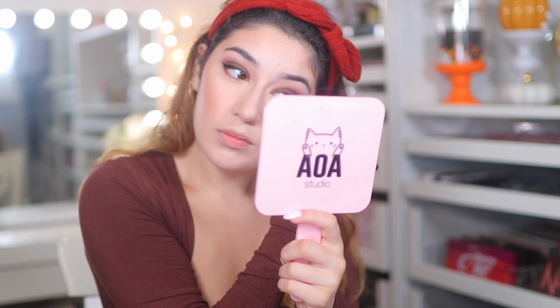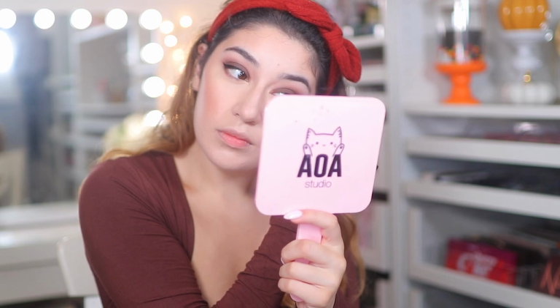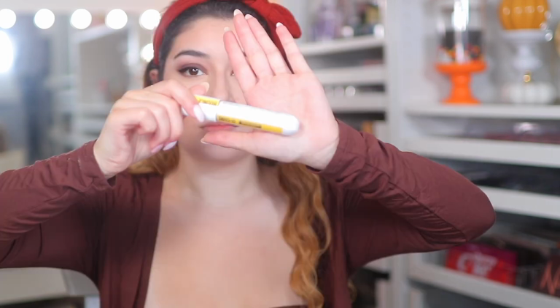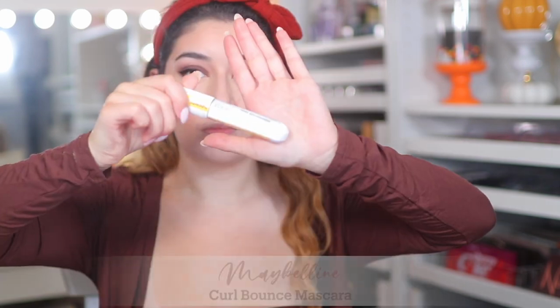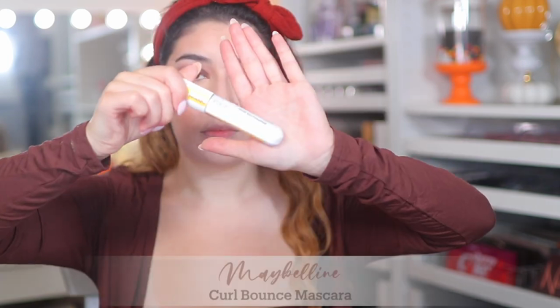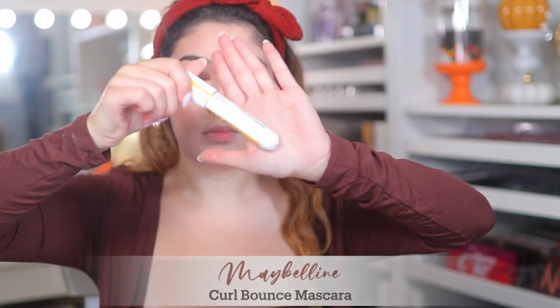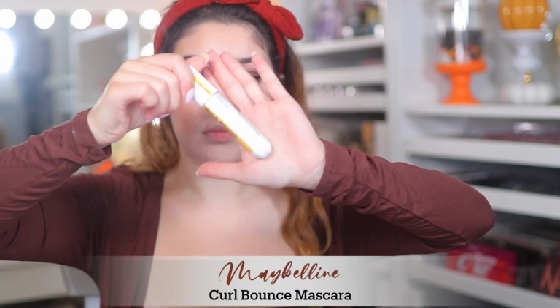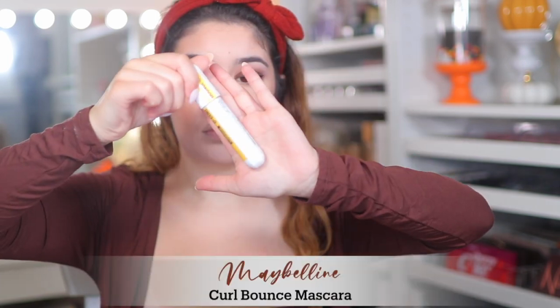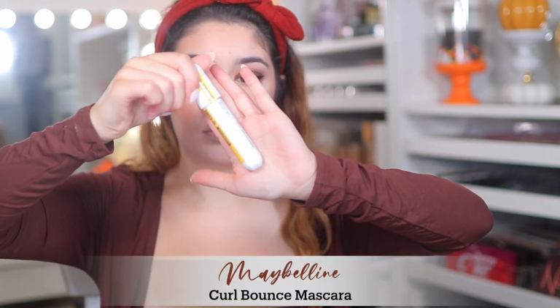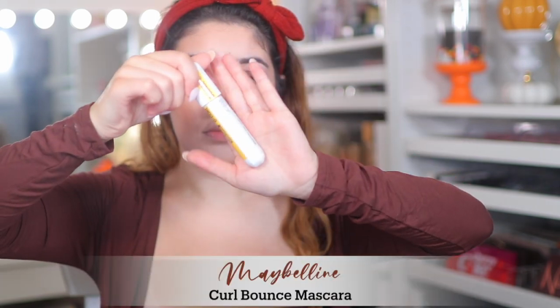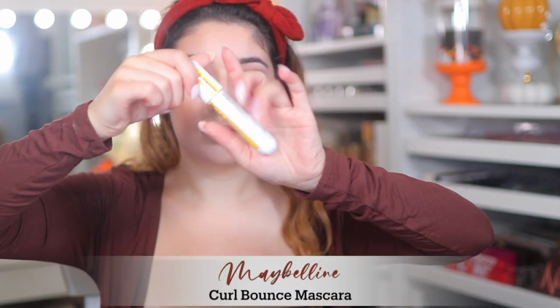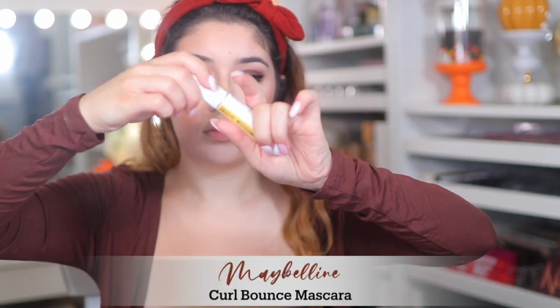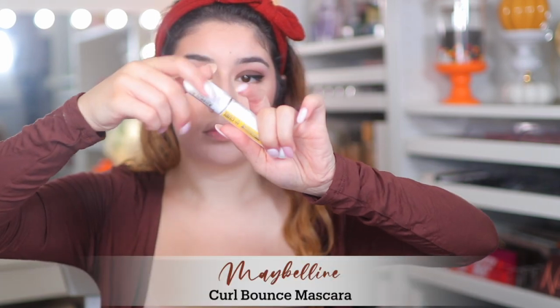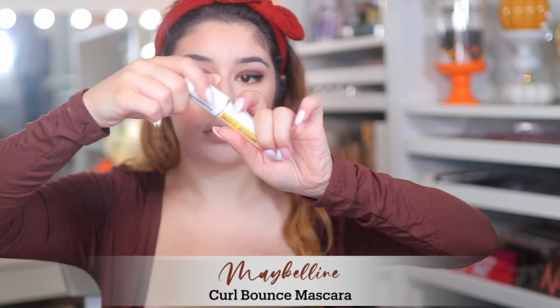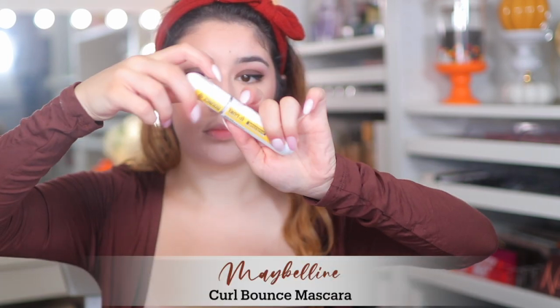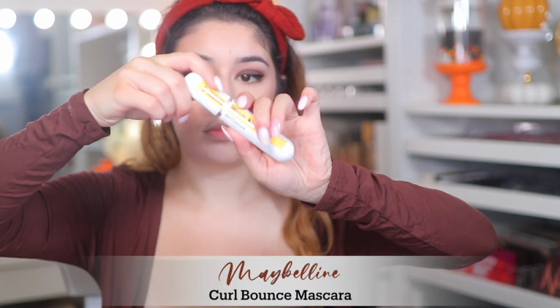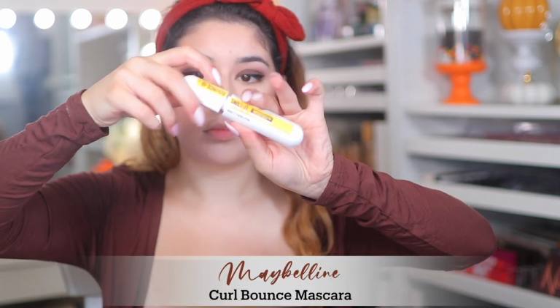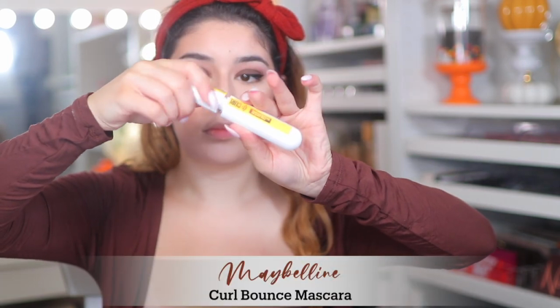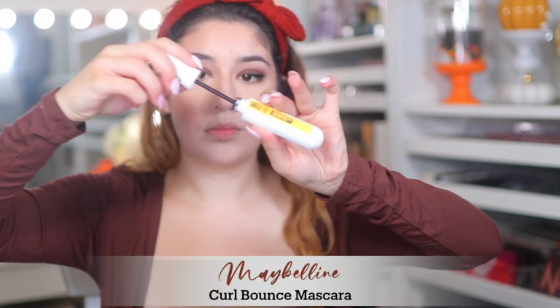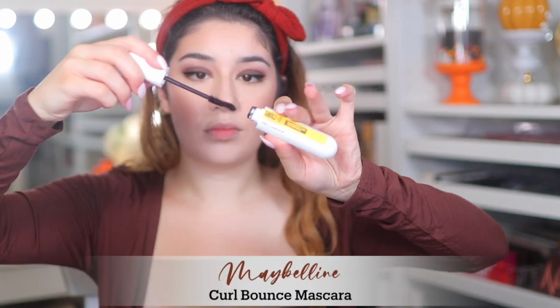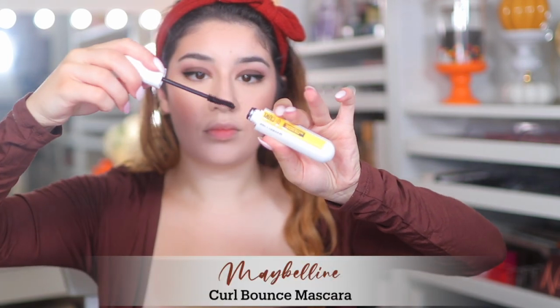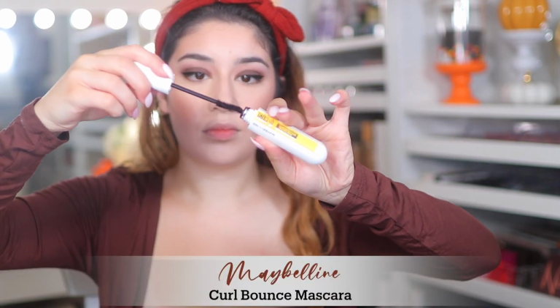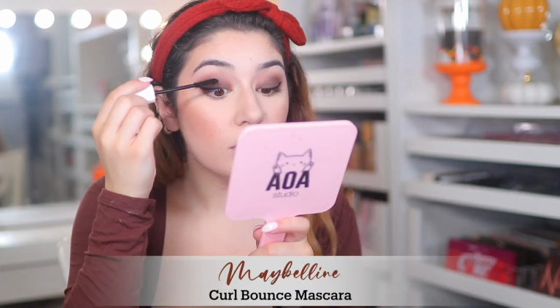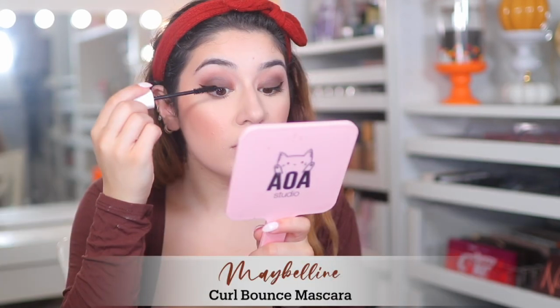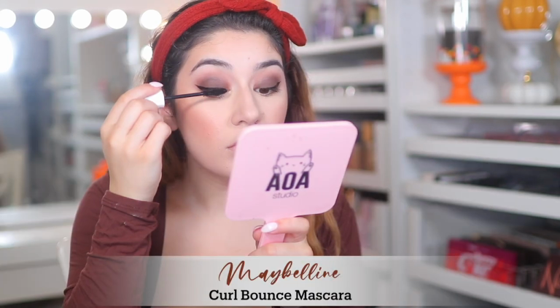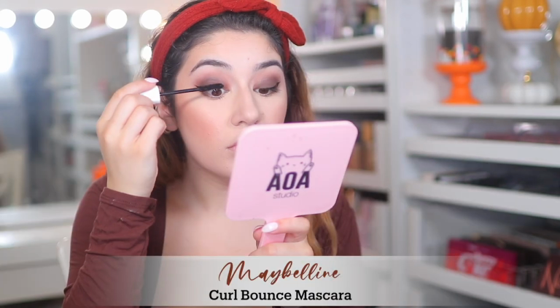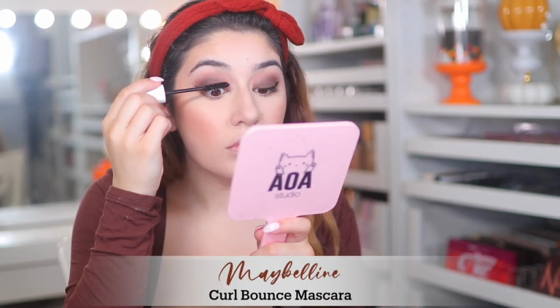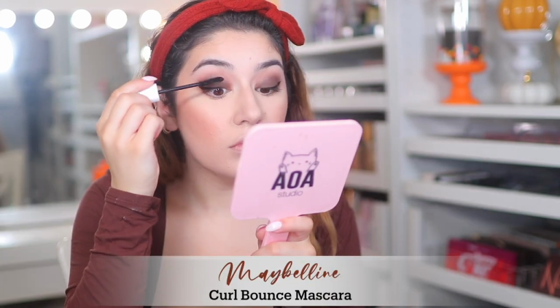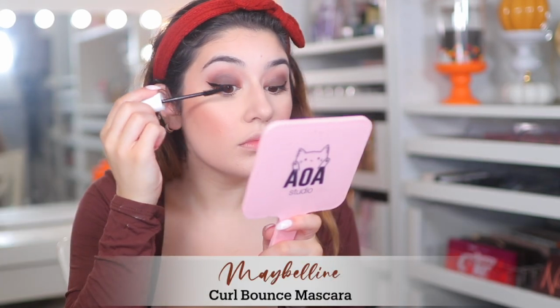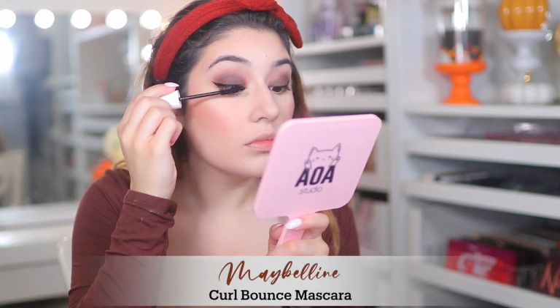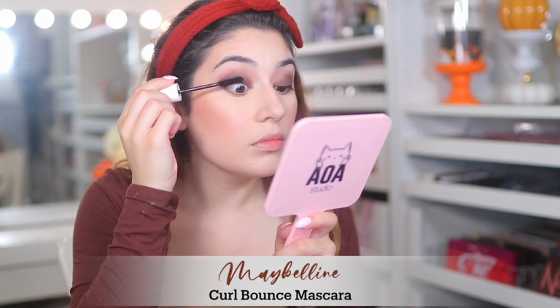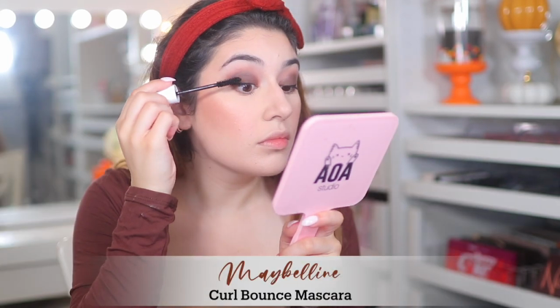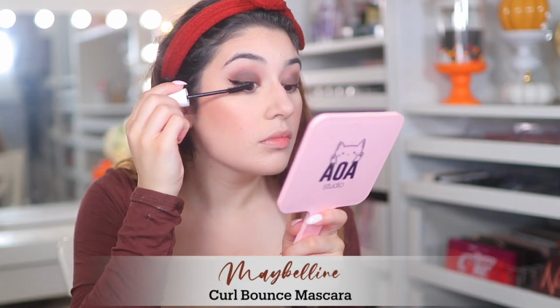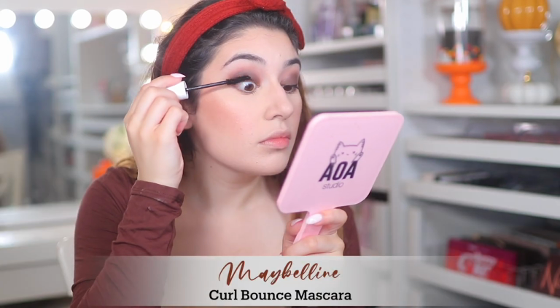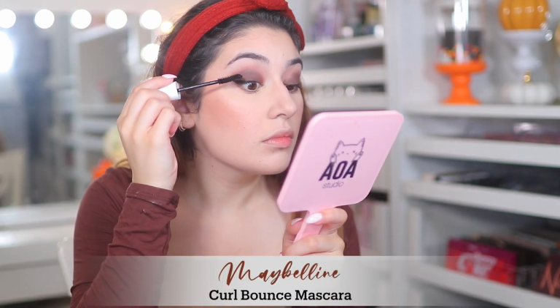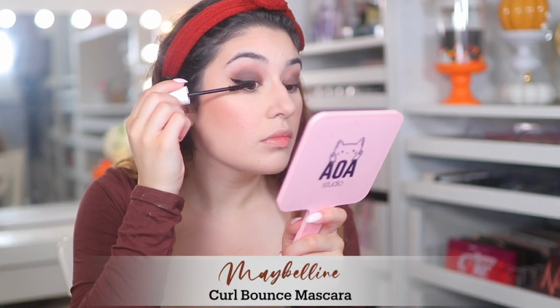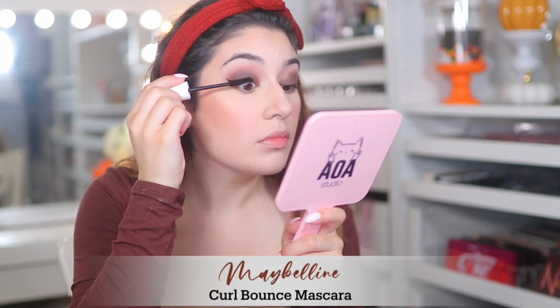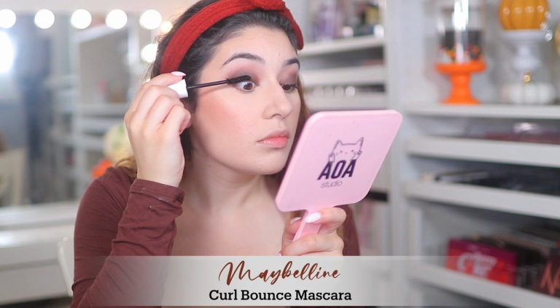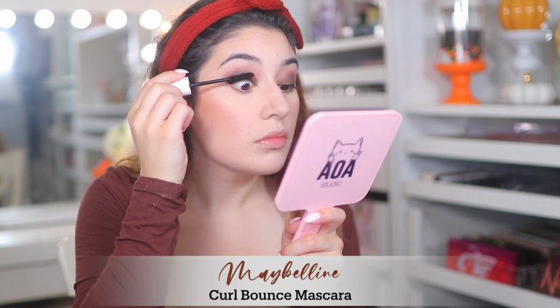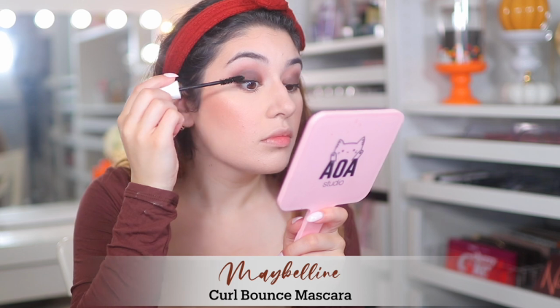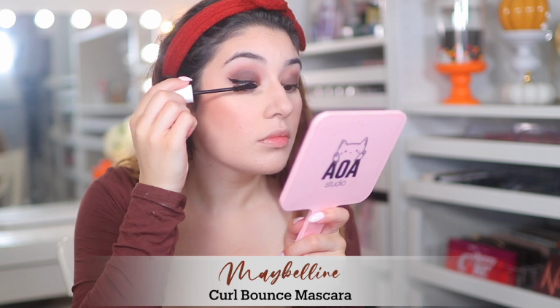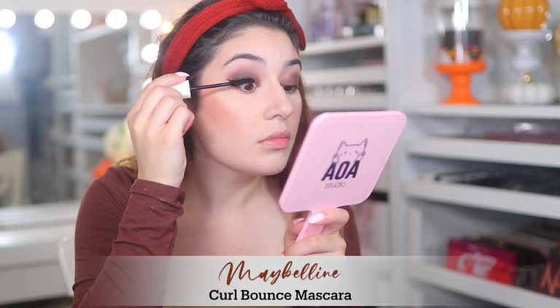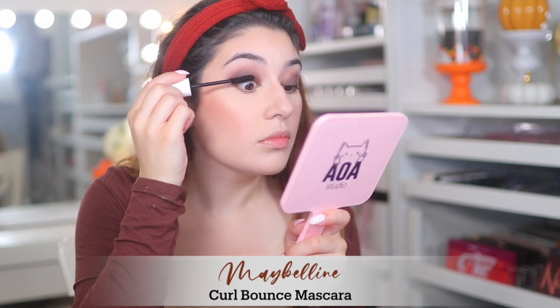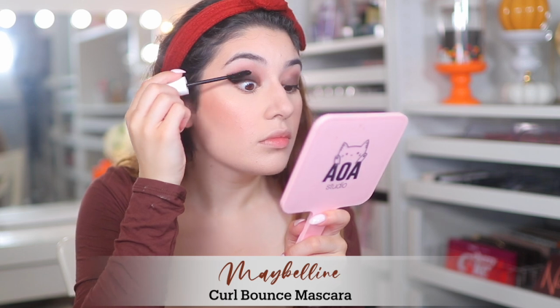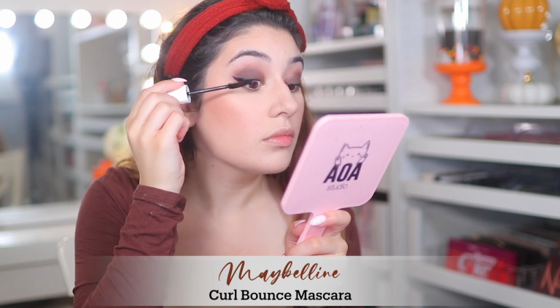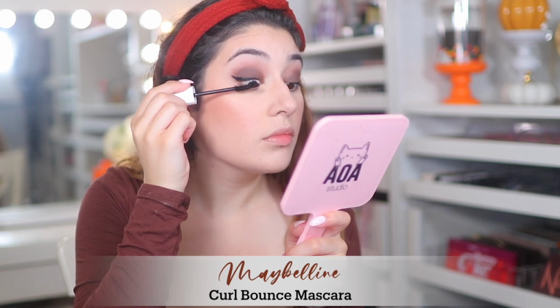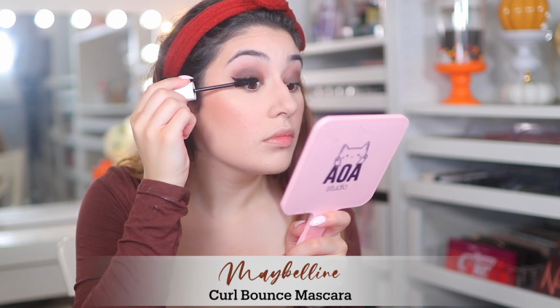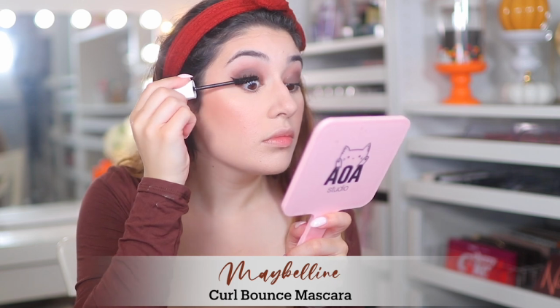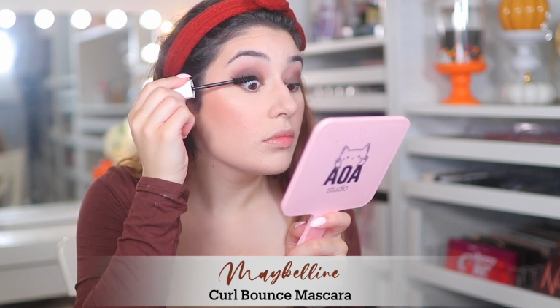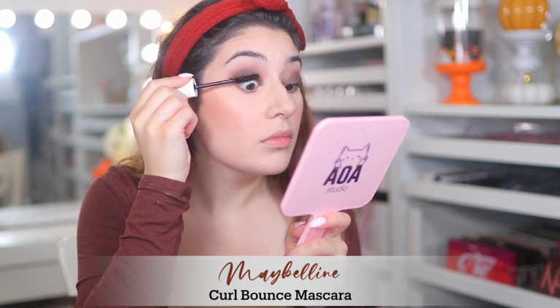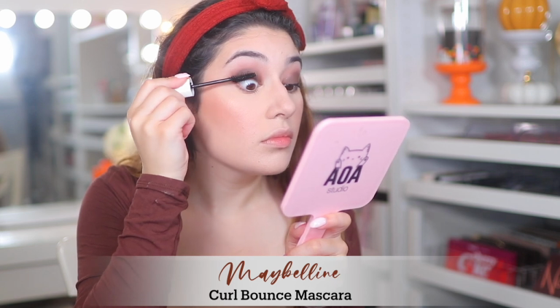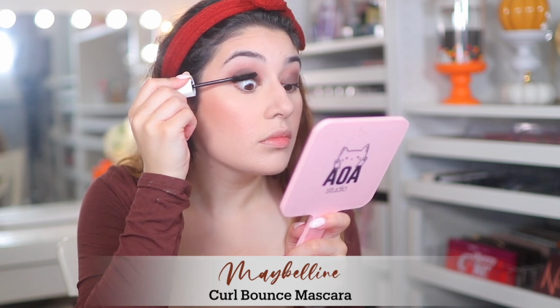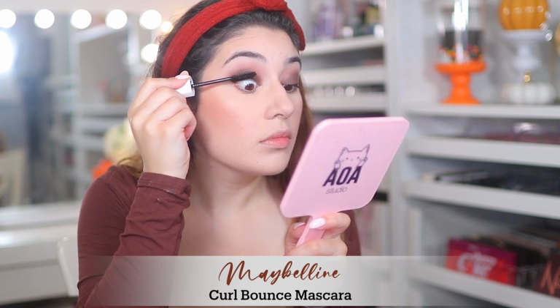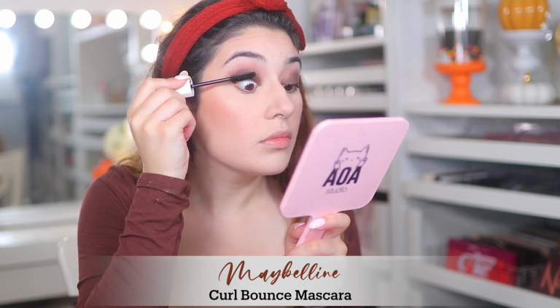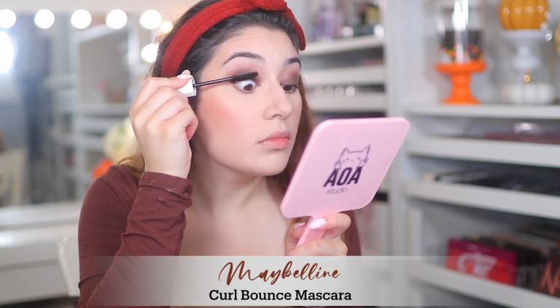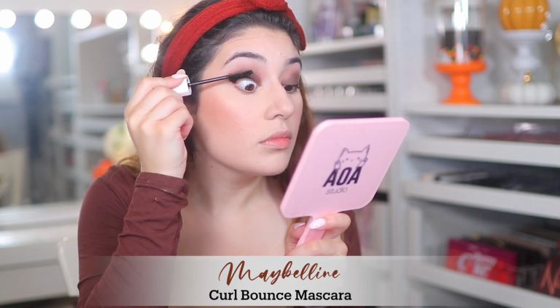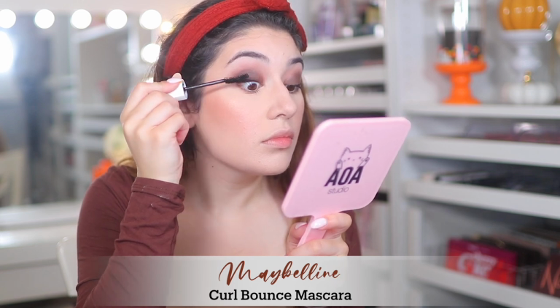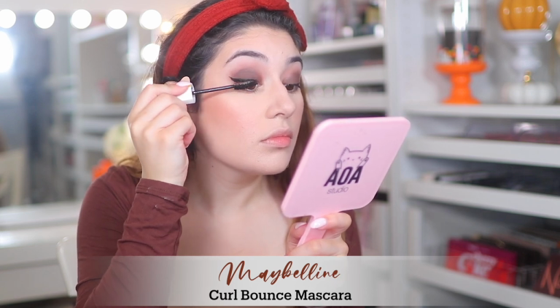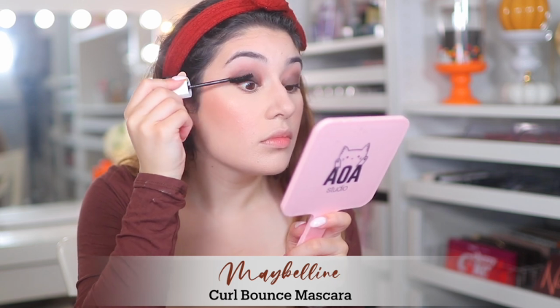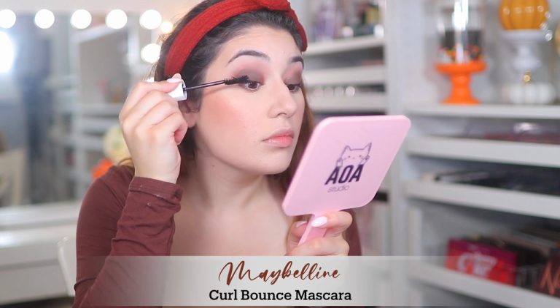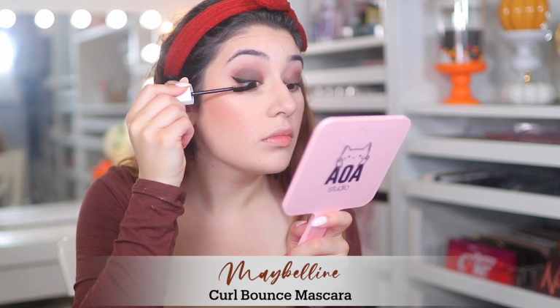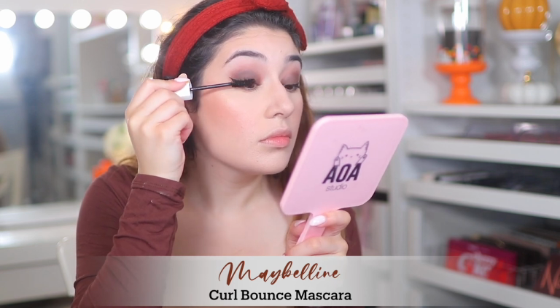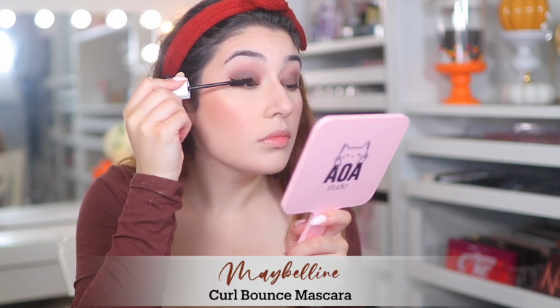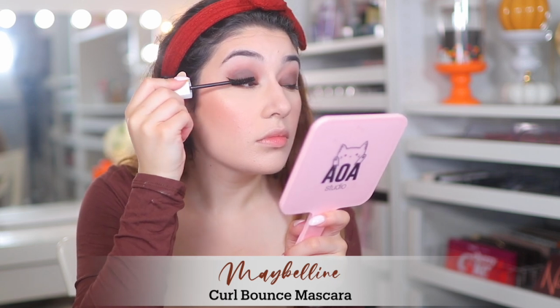For mascara I'm using the Maybelline Curl Bounce Mascara, which I've been really liking. I'm applying that to my top and bottom lashes.